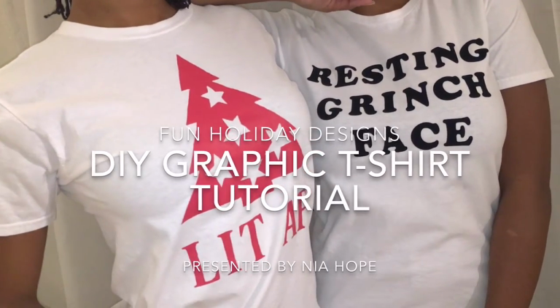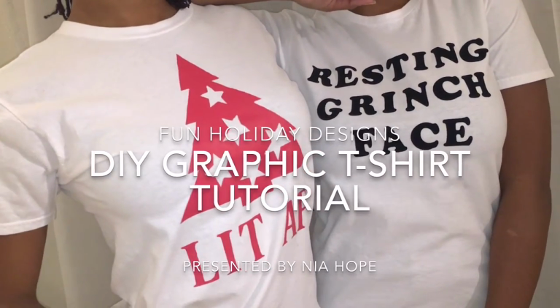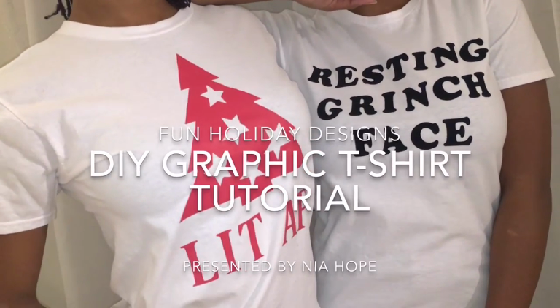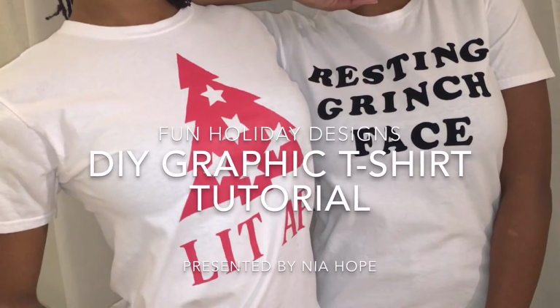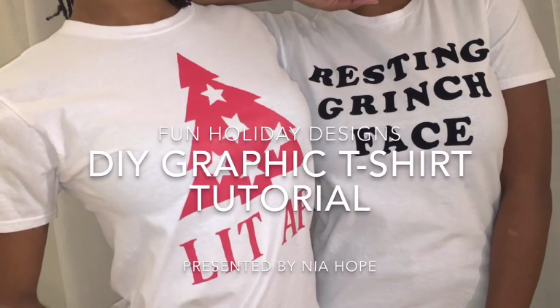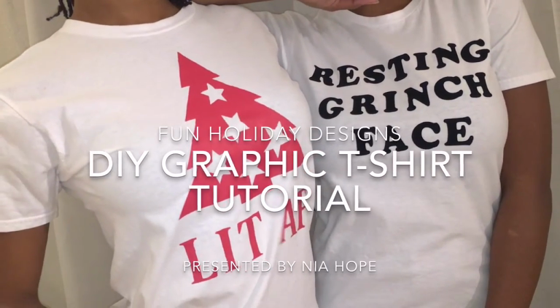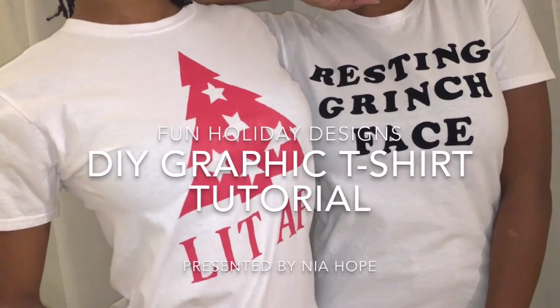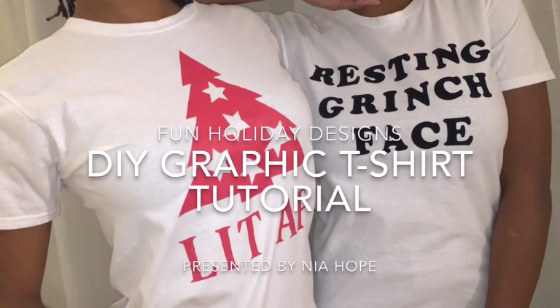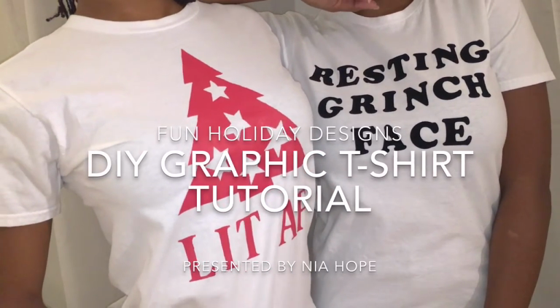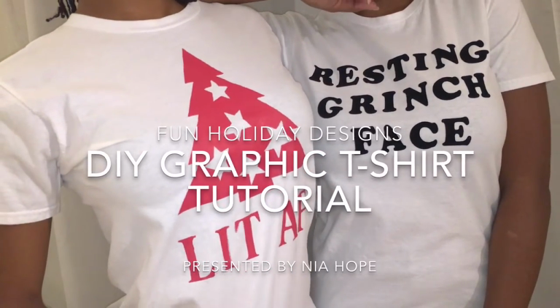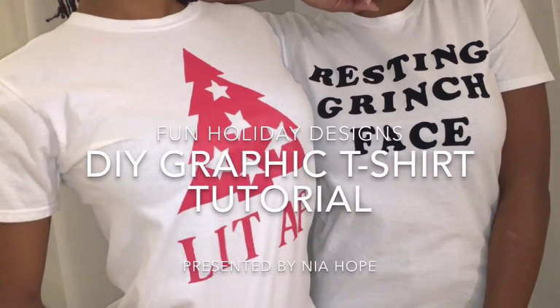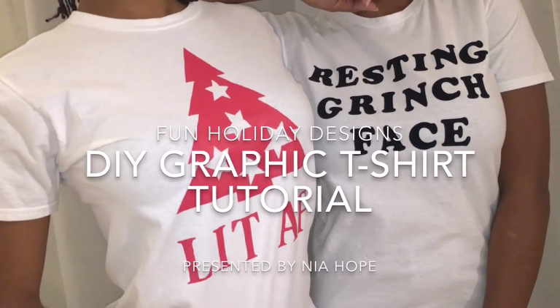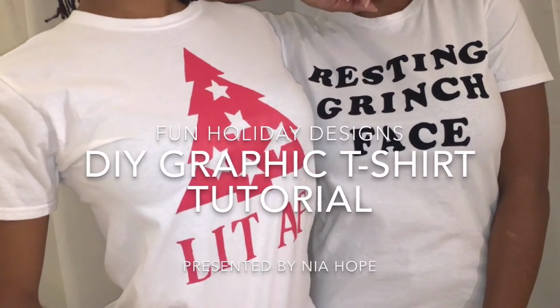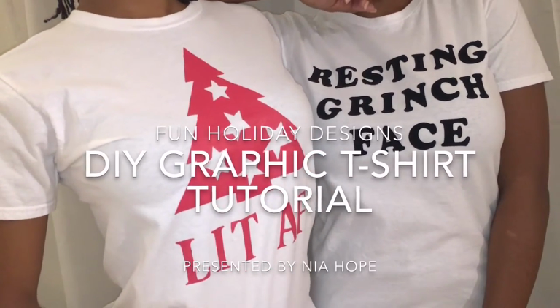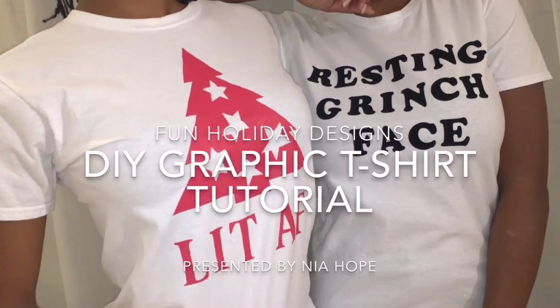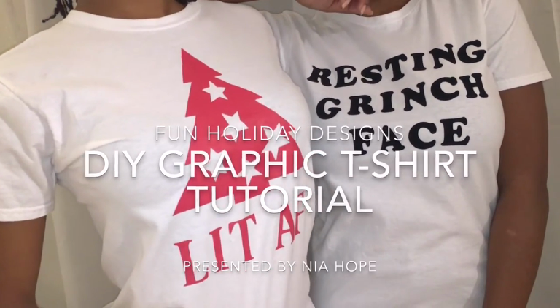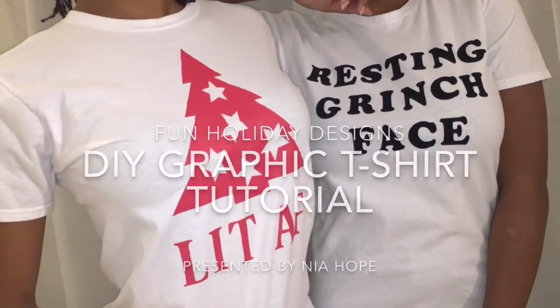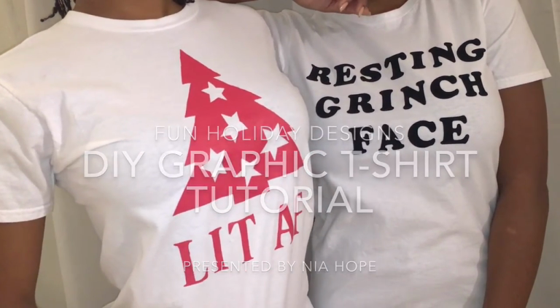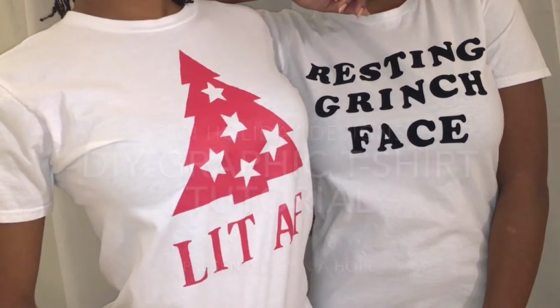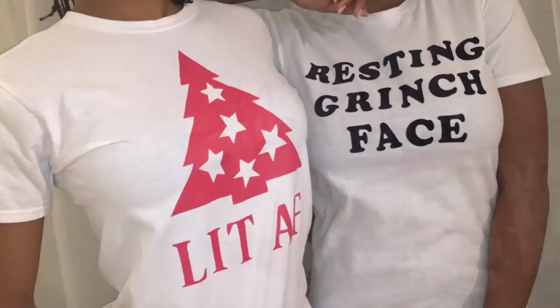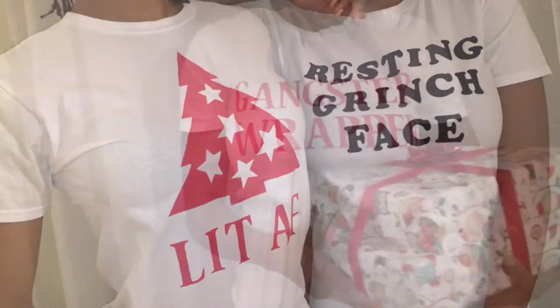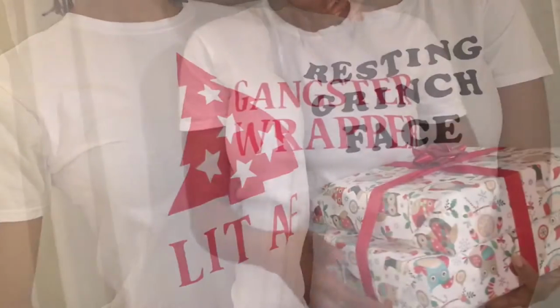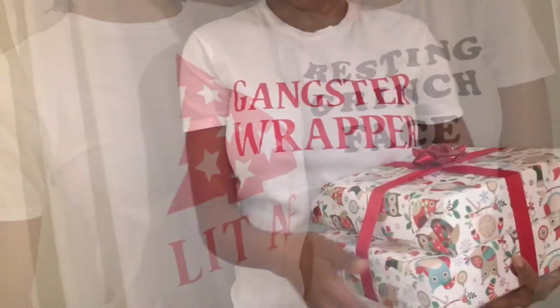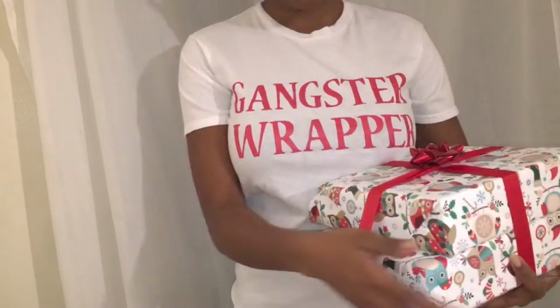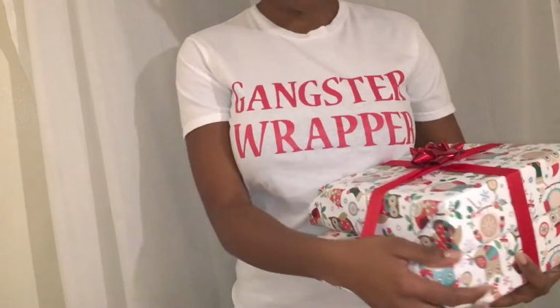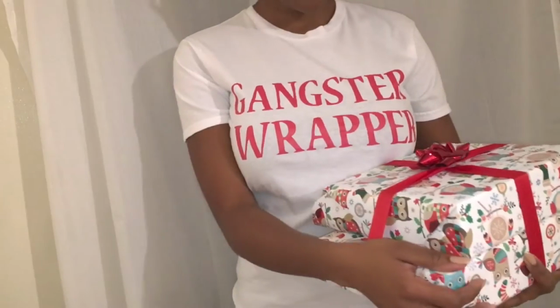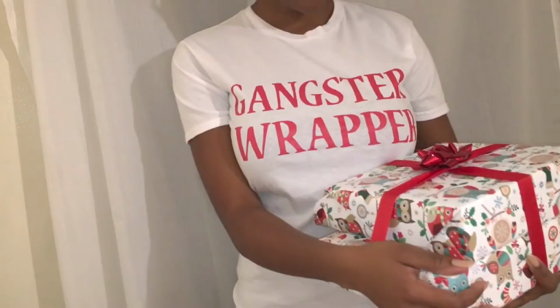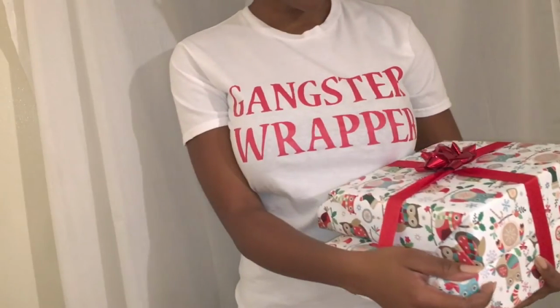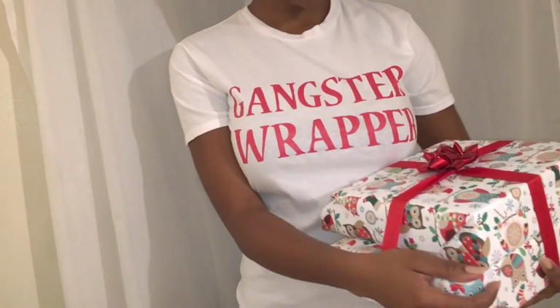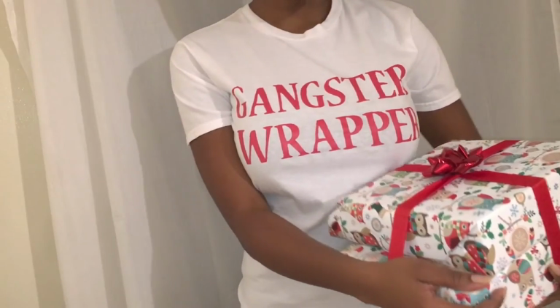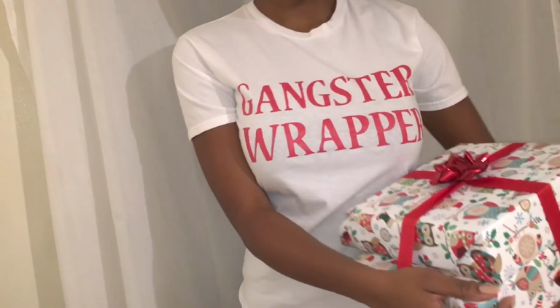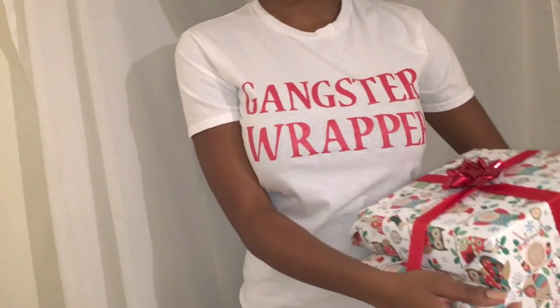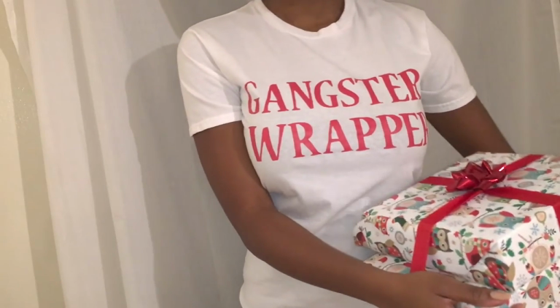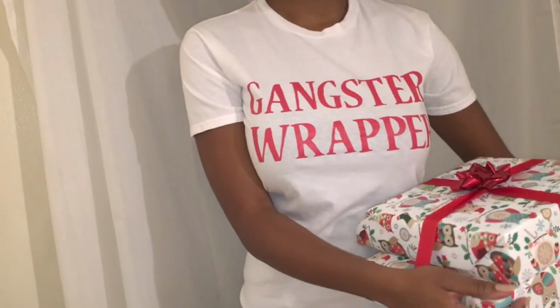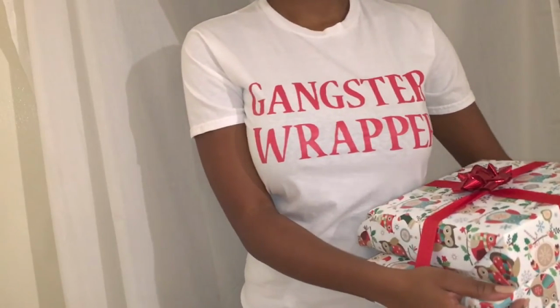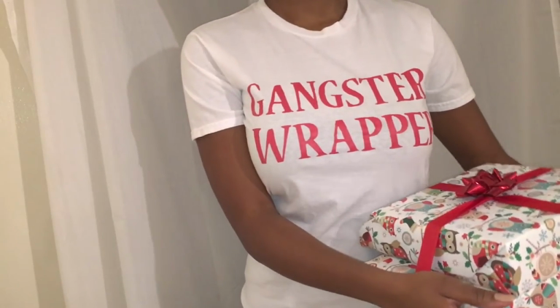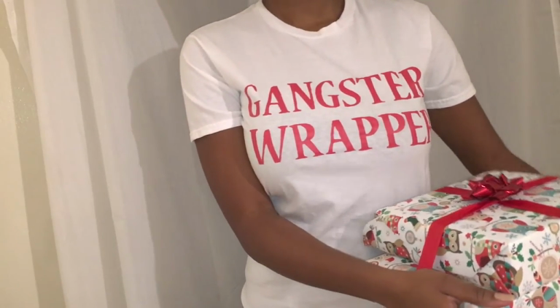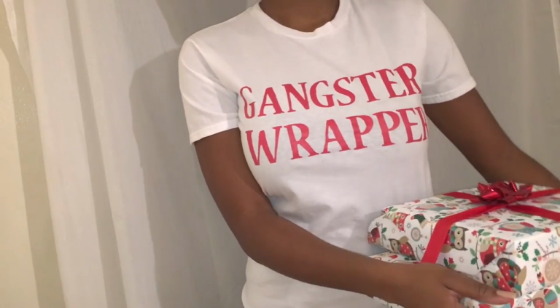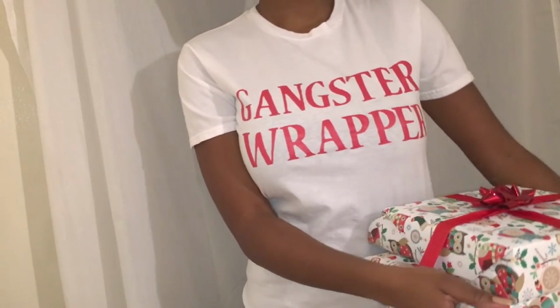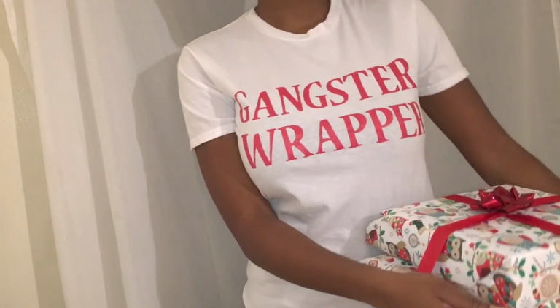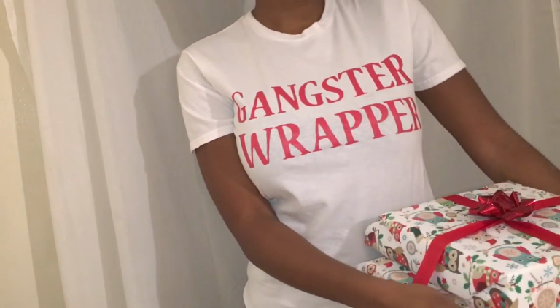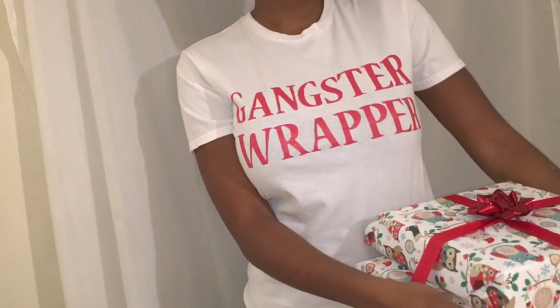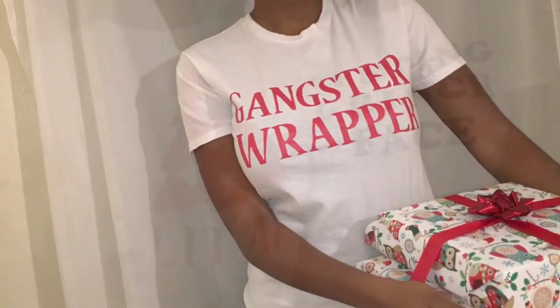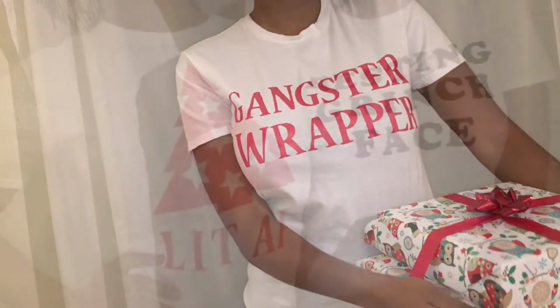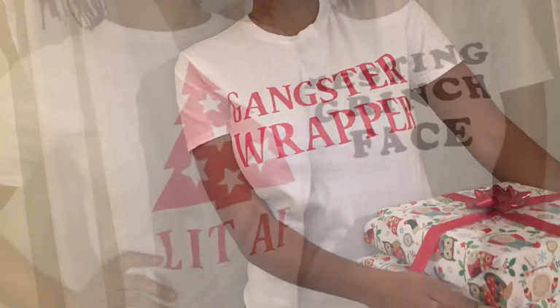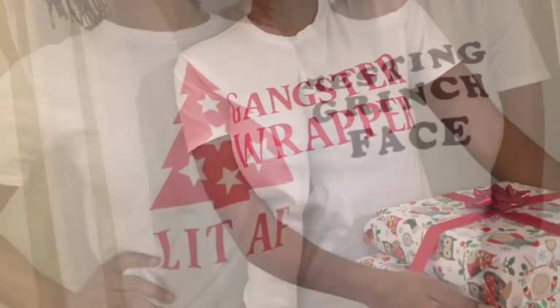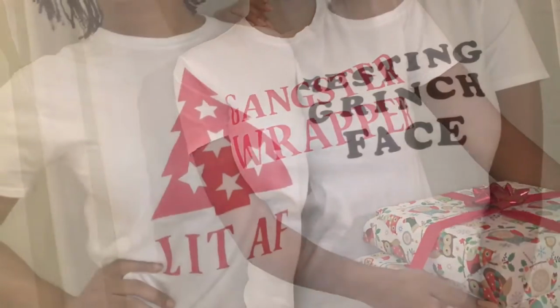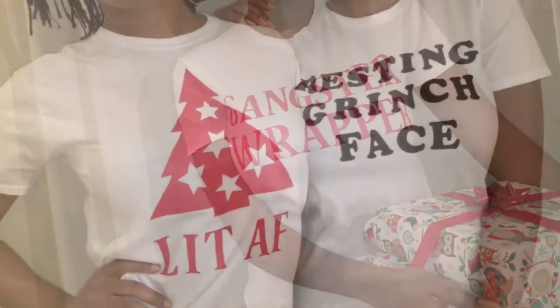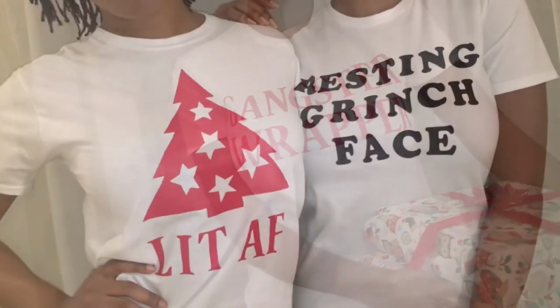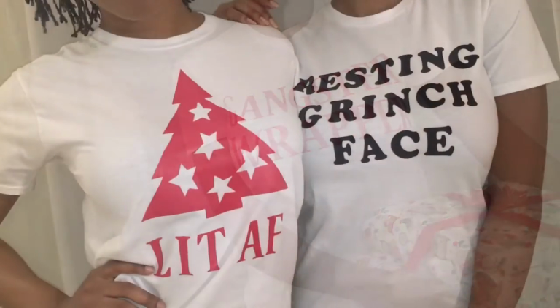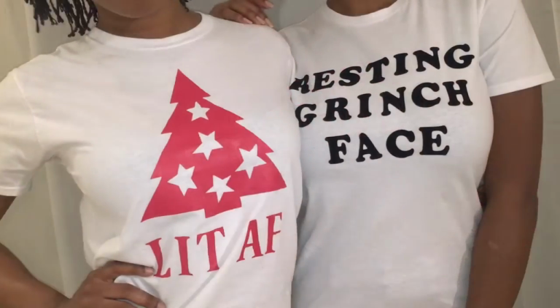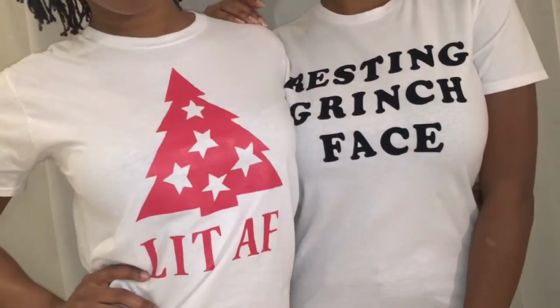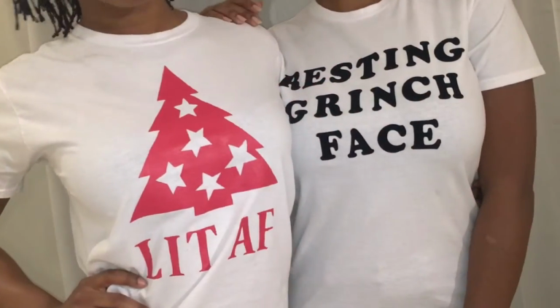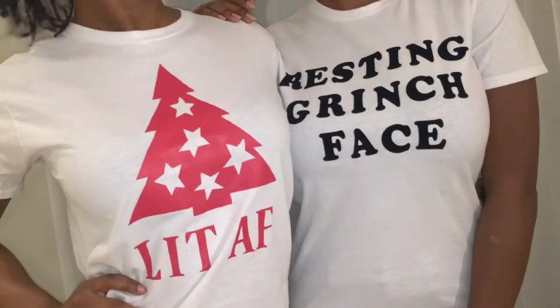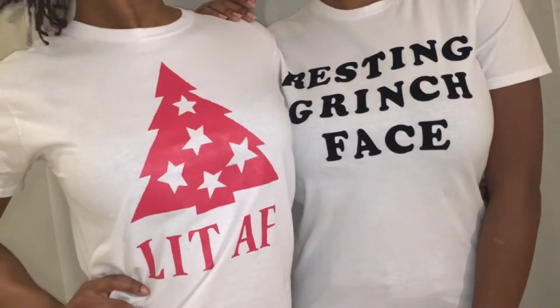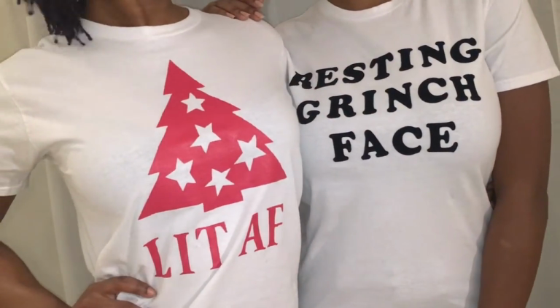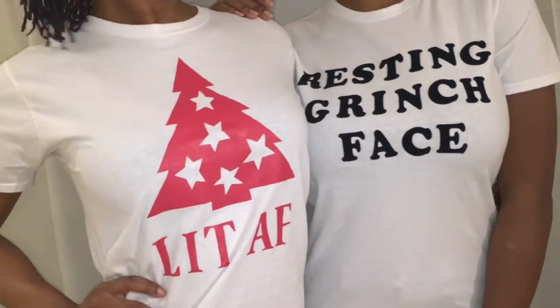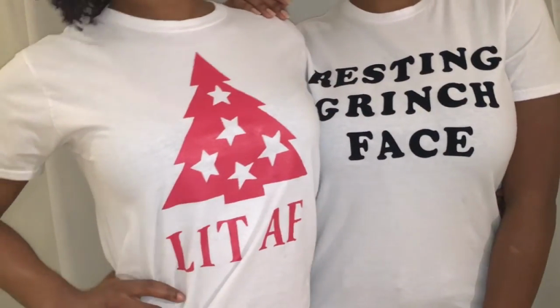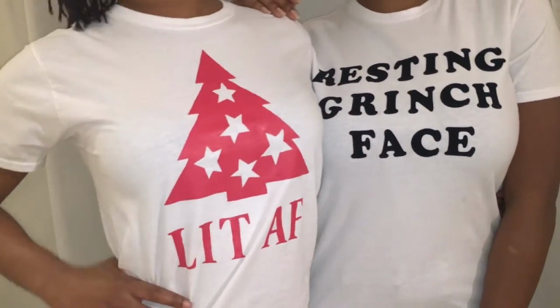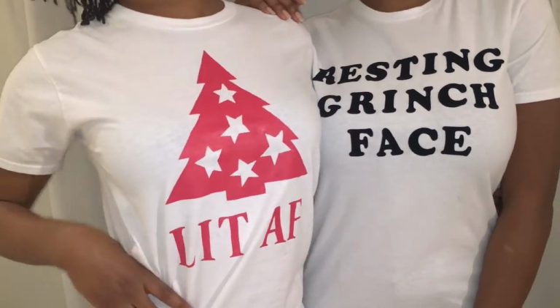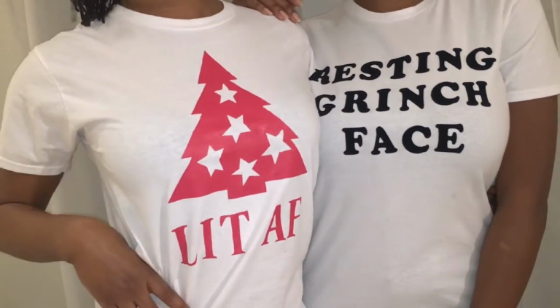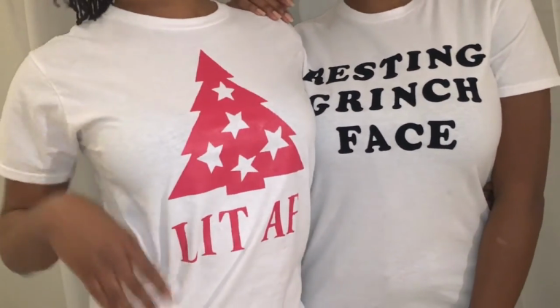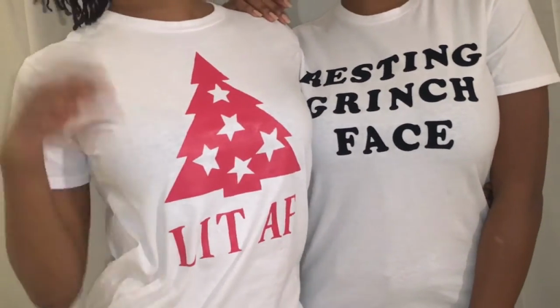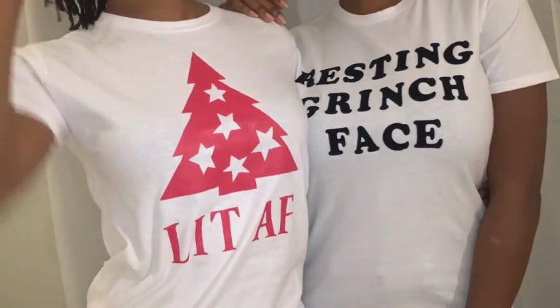Hello and welcome to my channel. In this tutorial I will be showing you how I made these super cute graphic t-shirts.